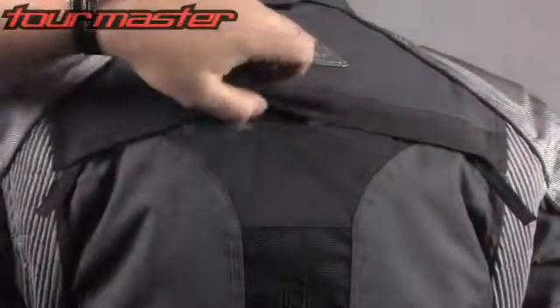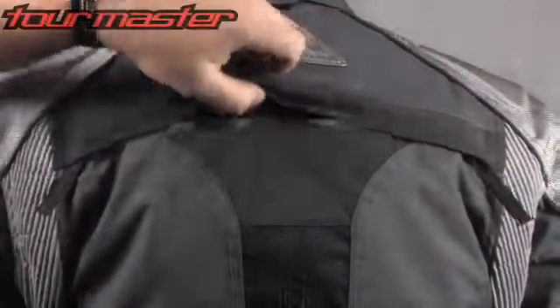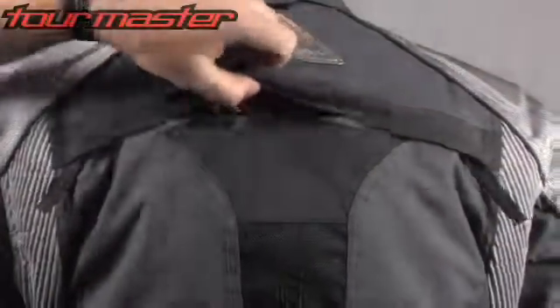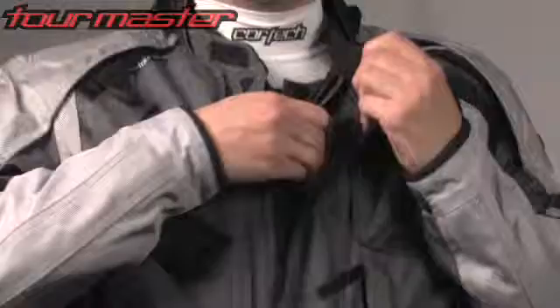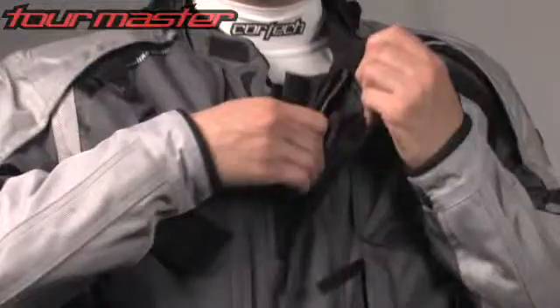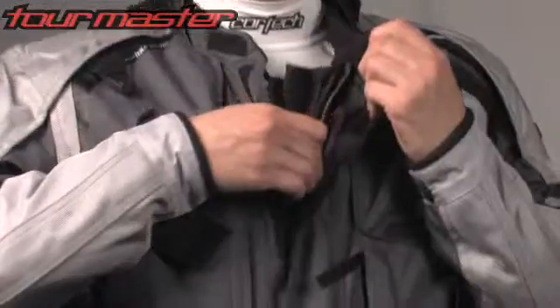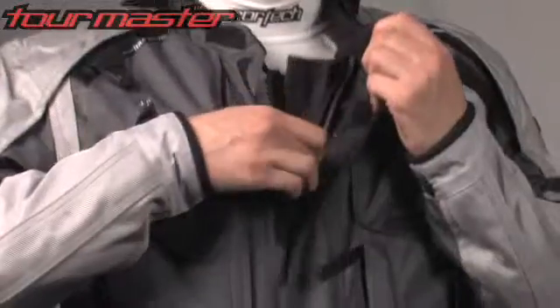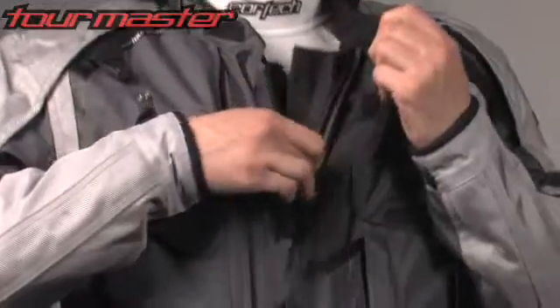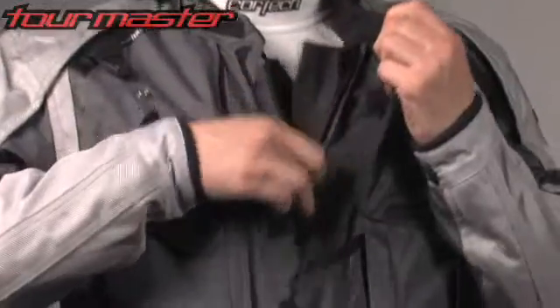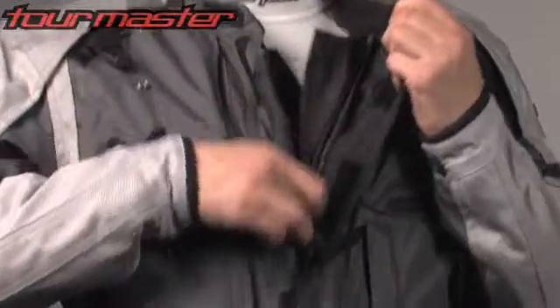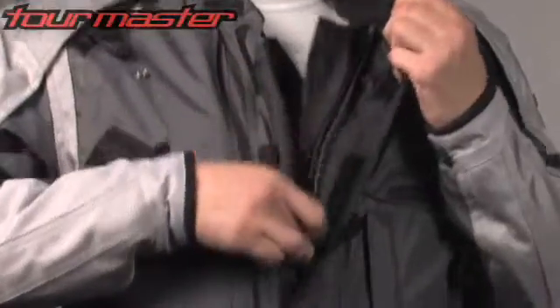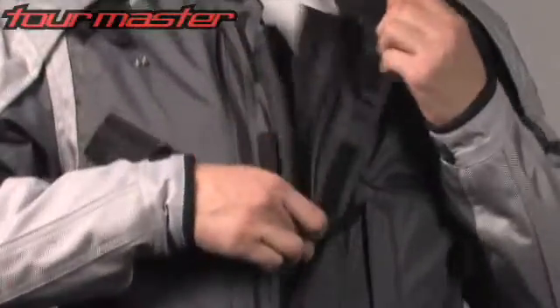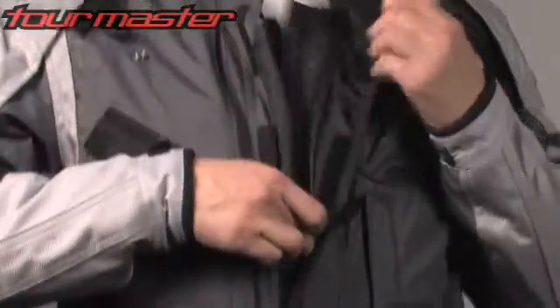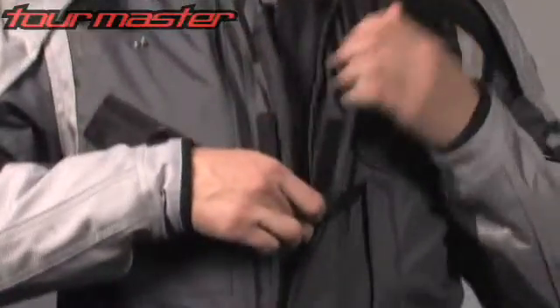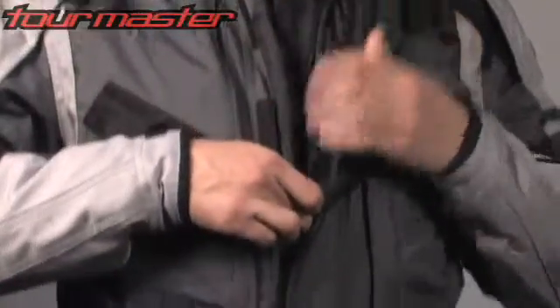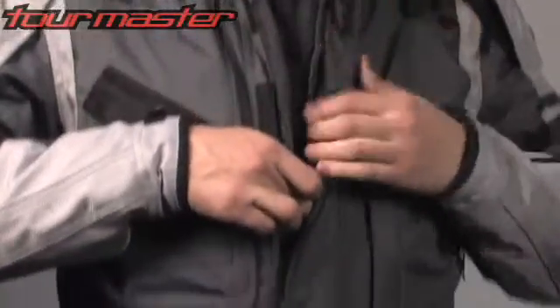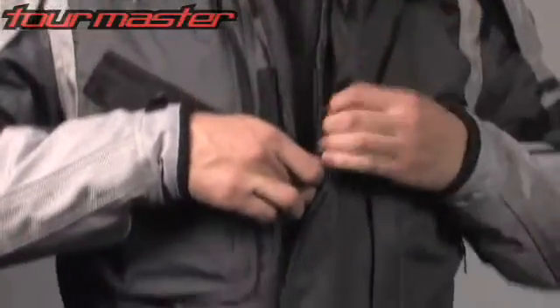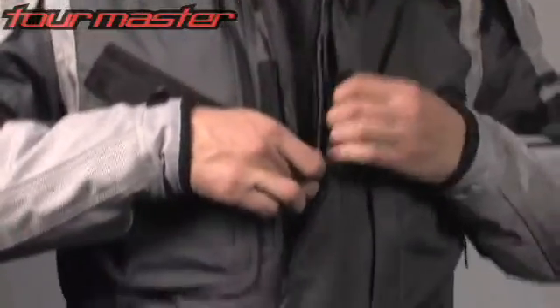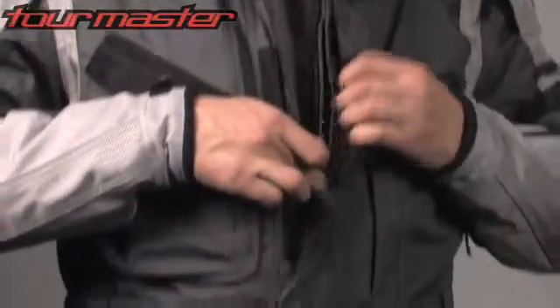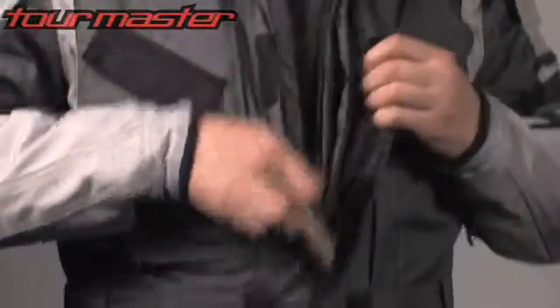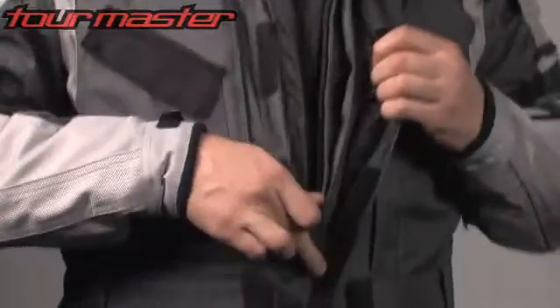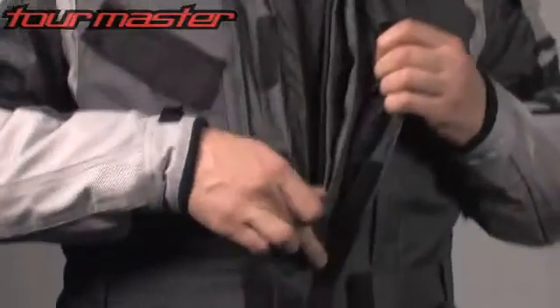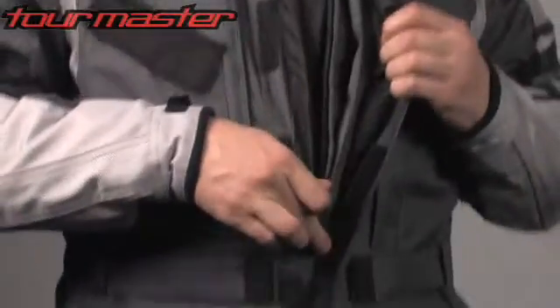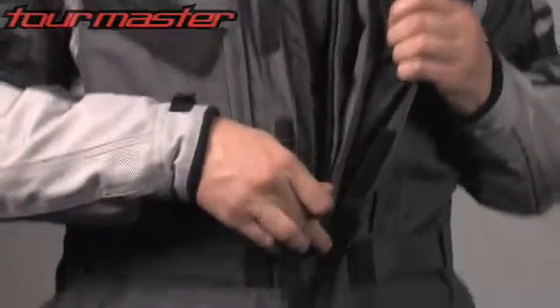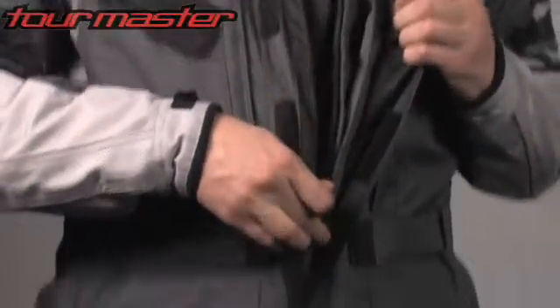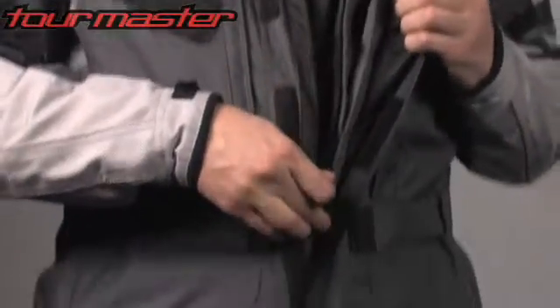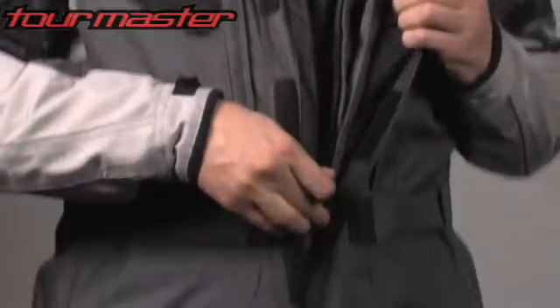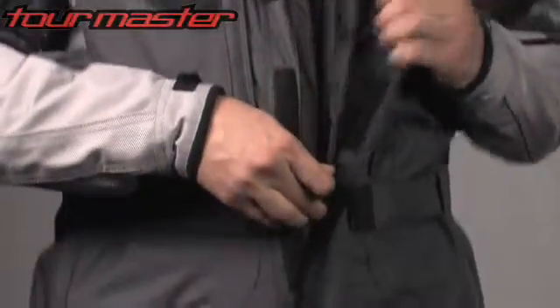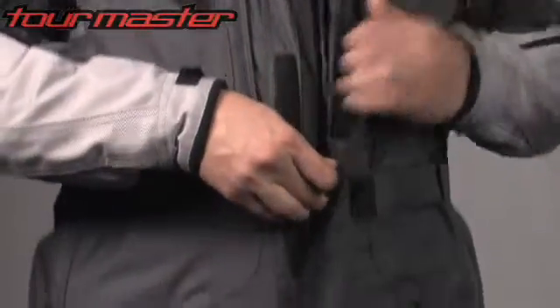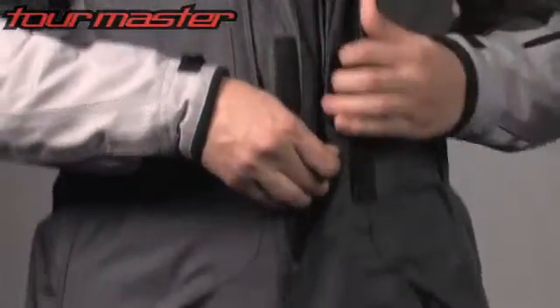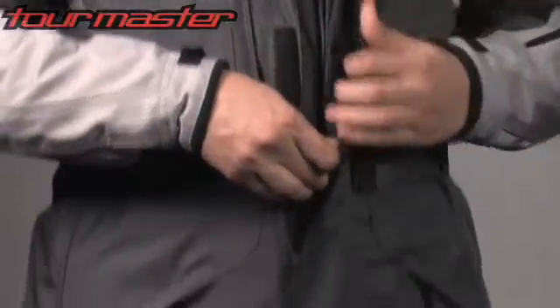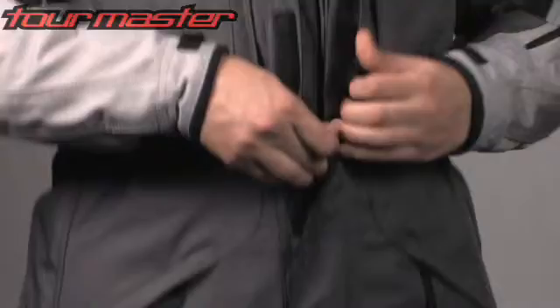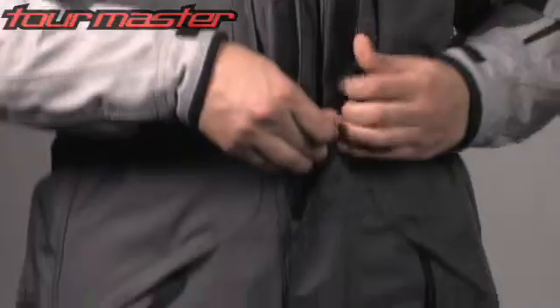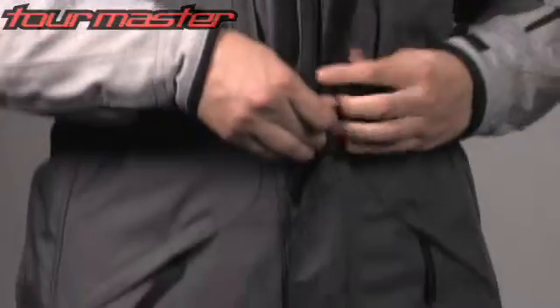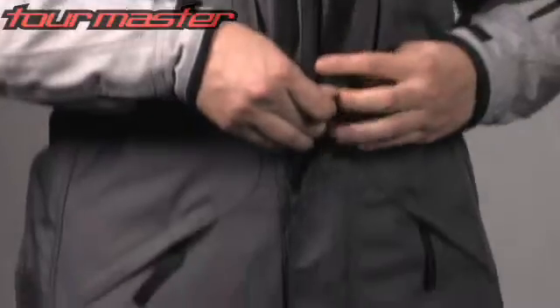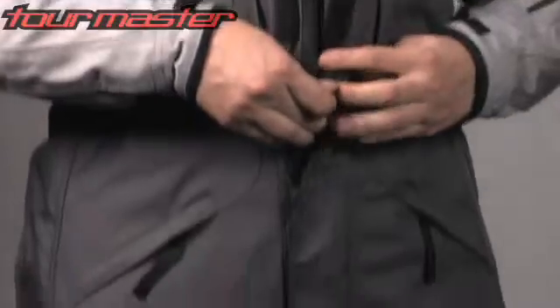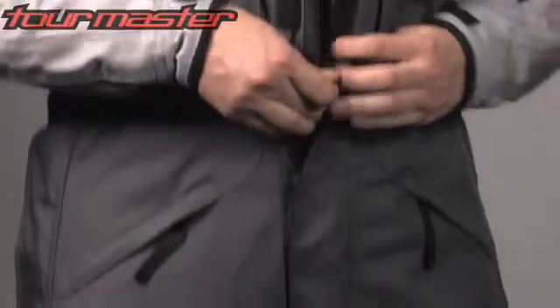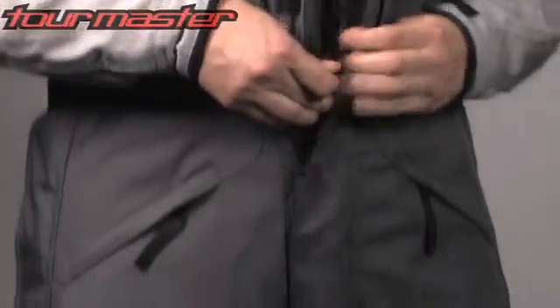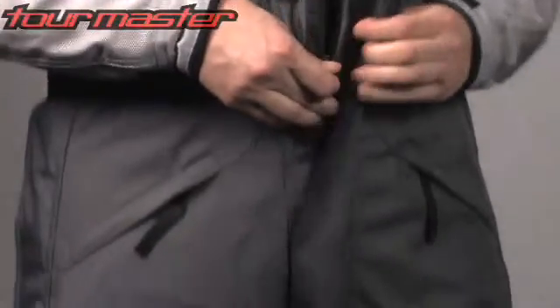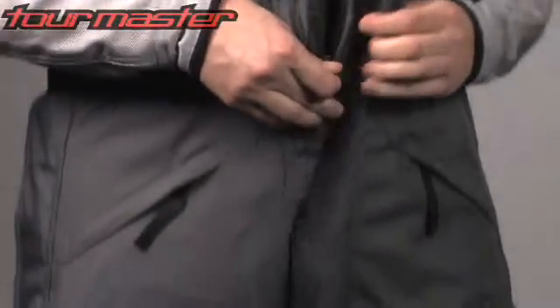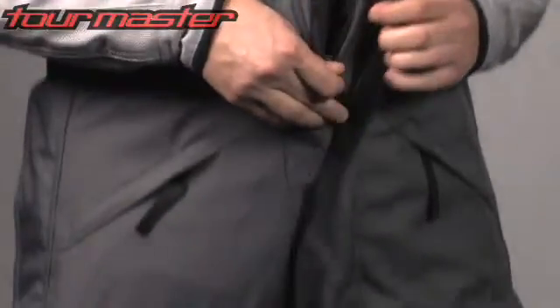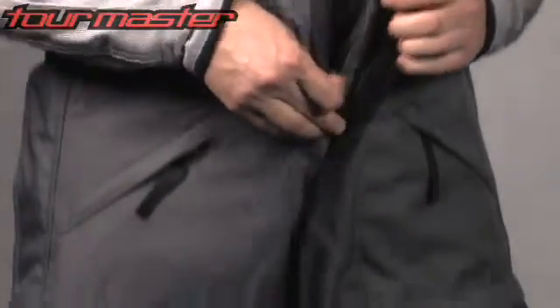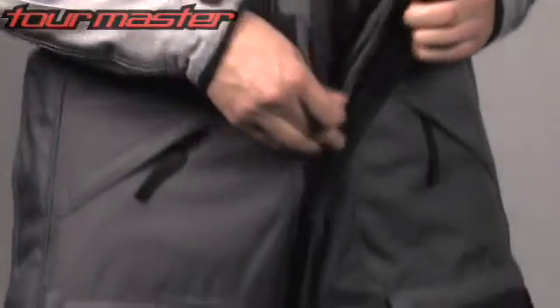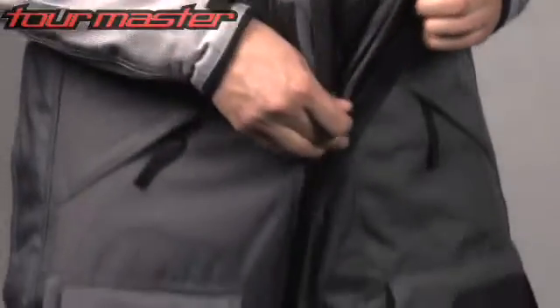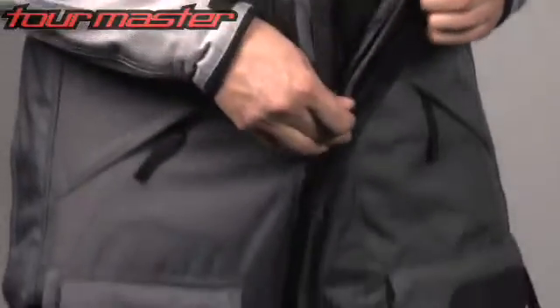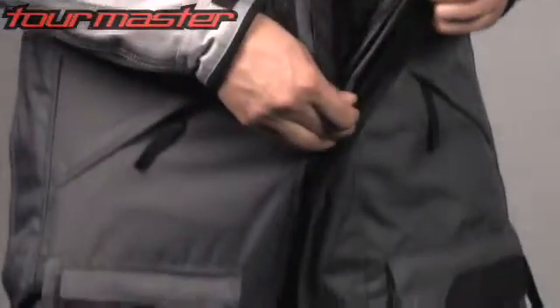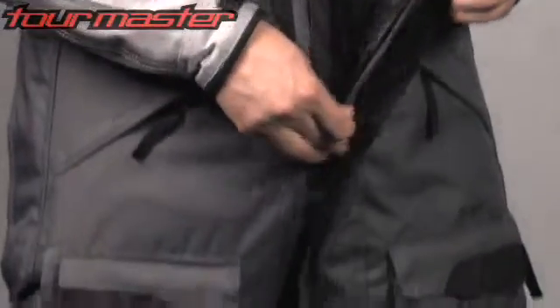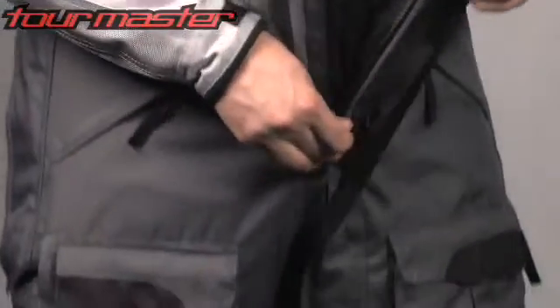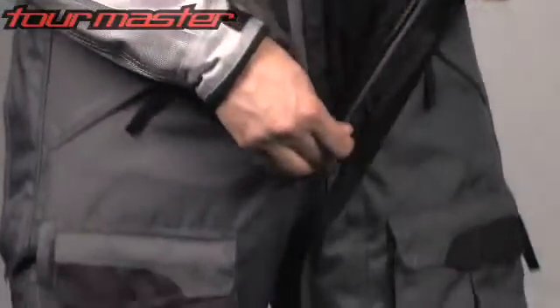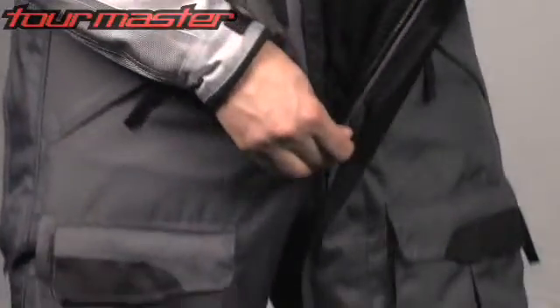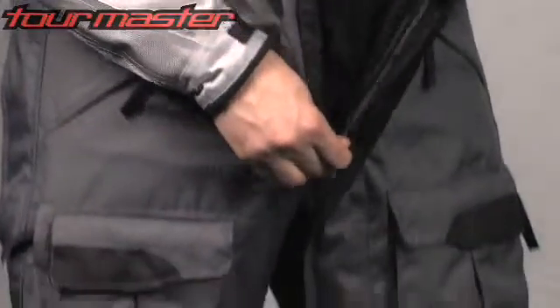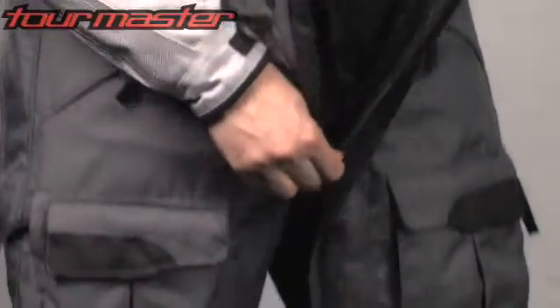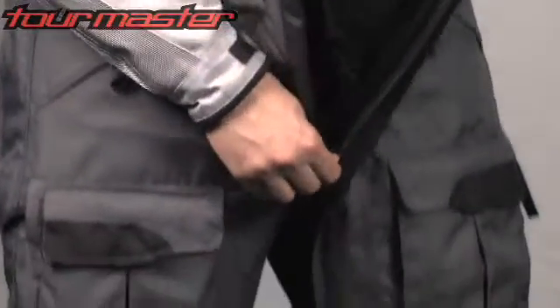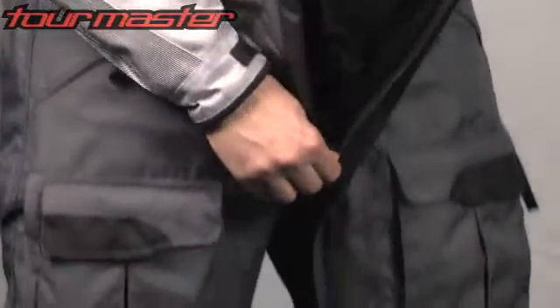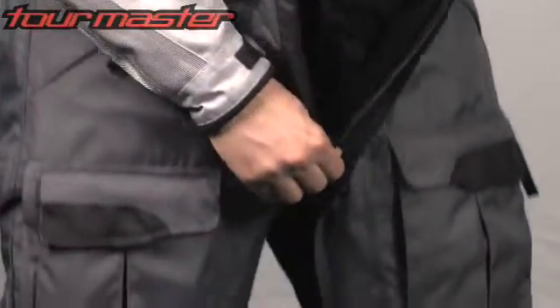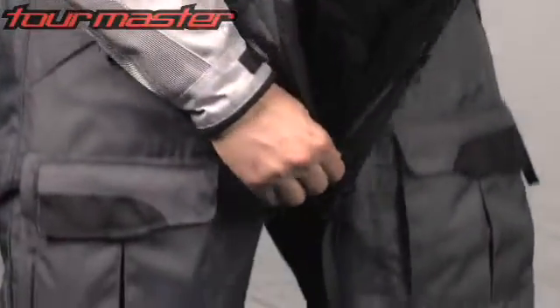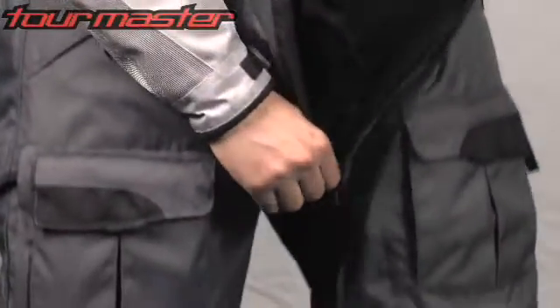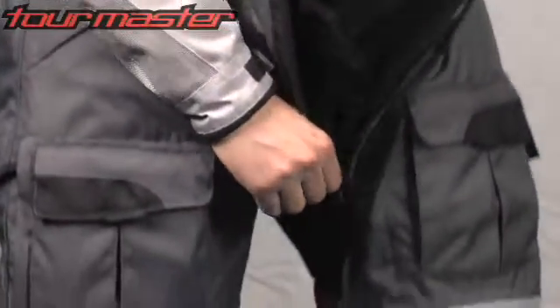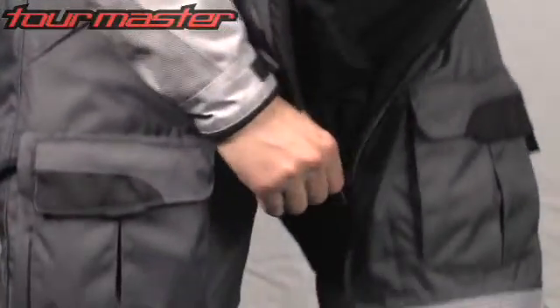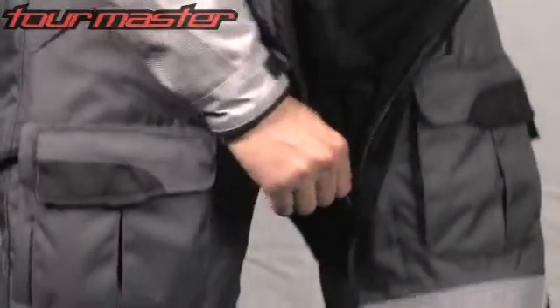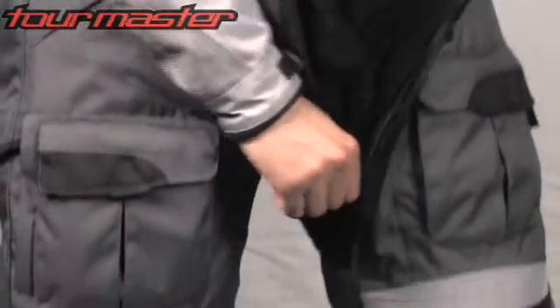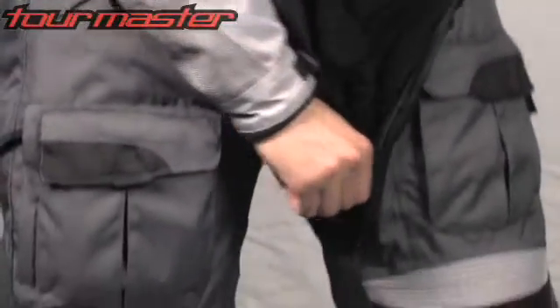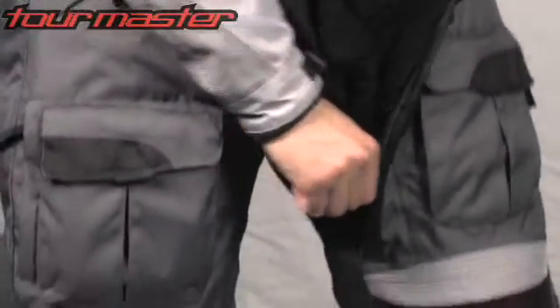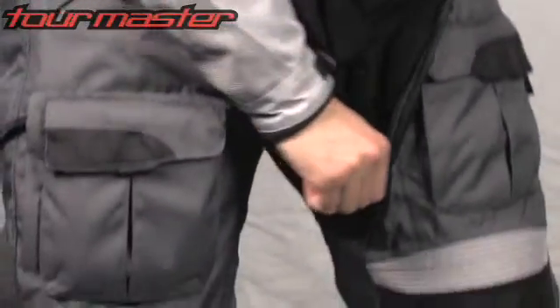Collar to knee length main zipper closure with dual wind flap seals out the elements. It also helps aid putting the suit on and off.